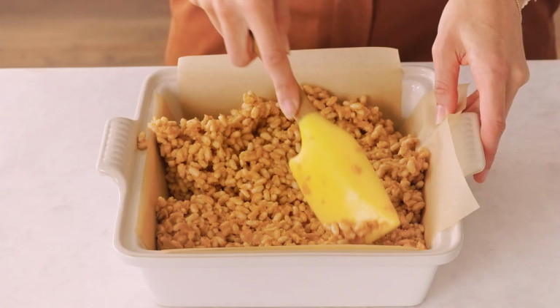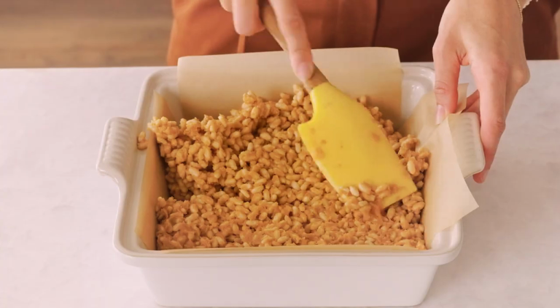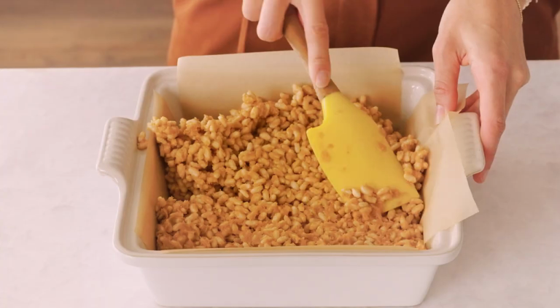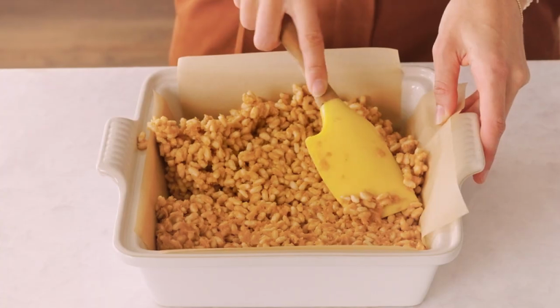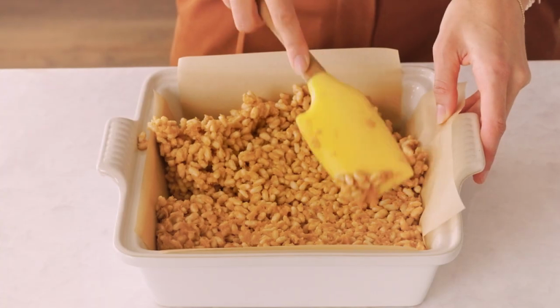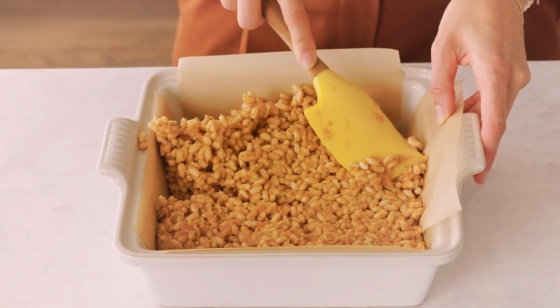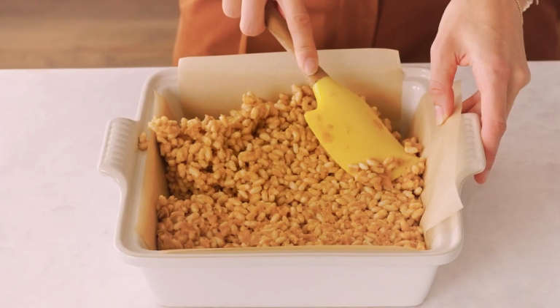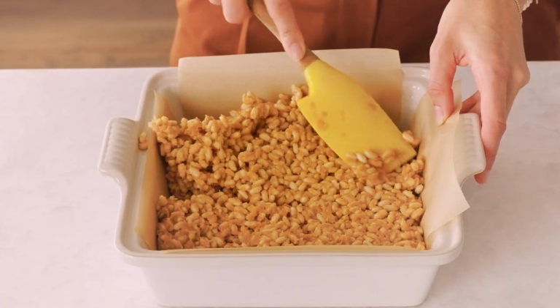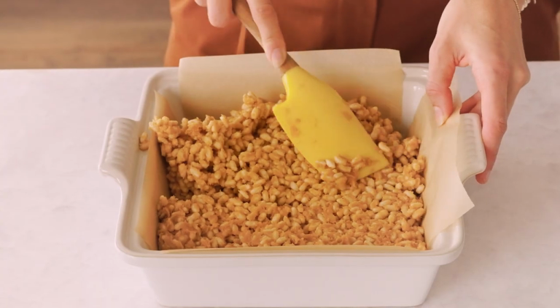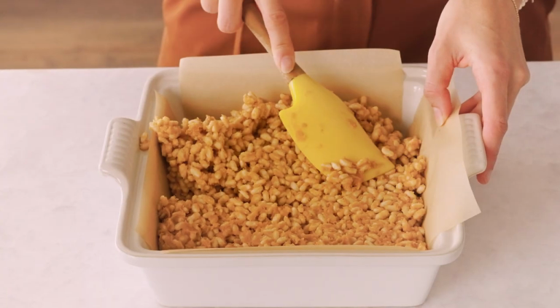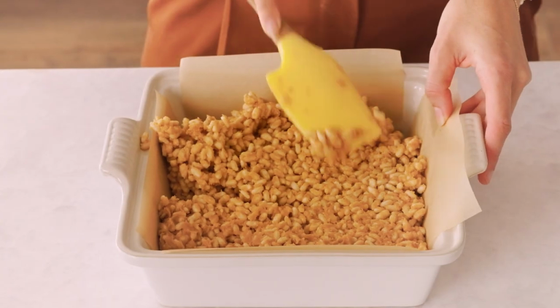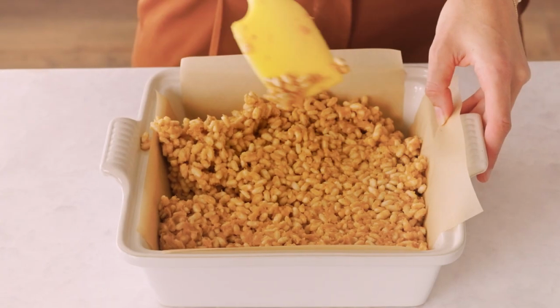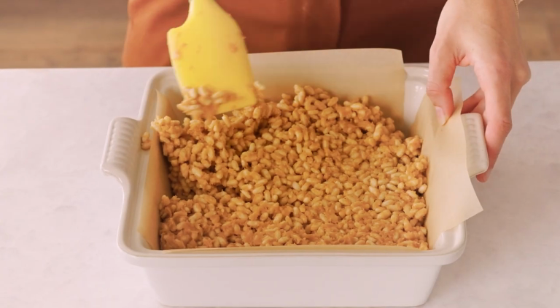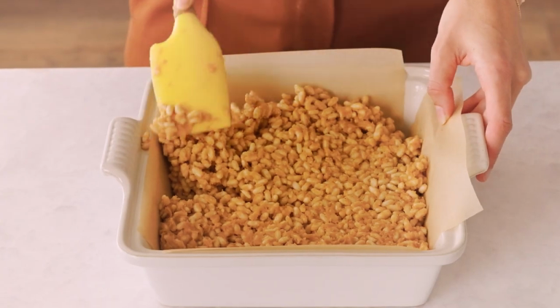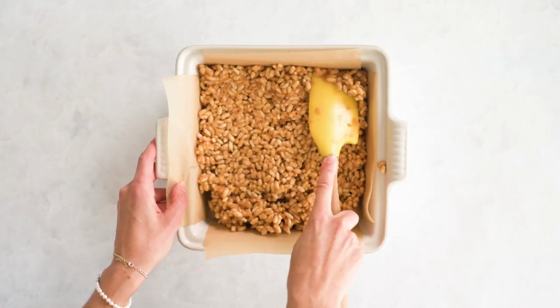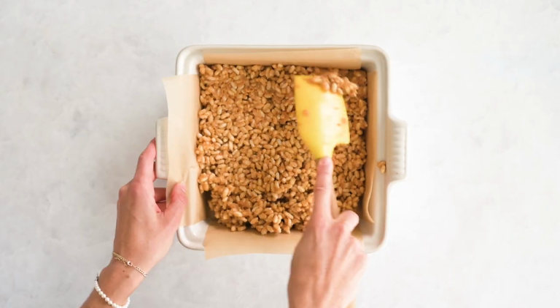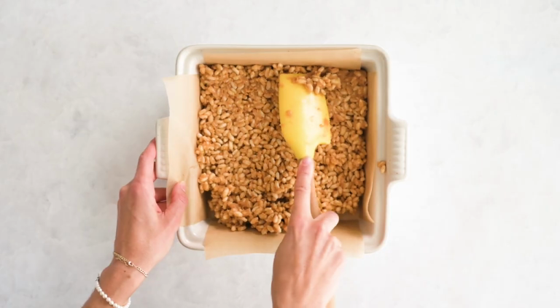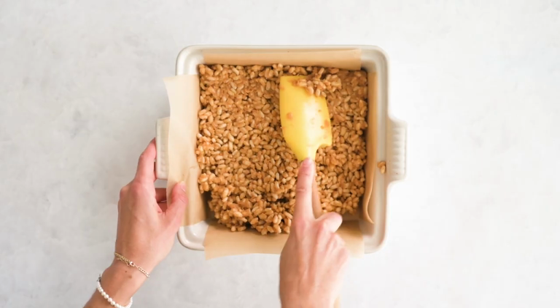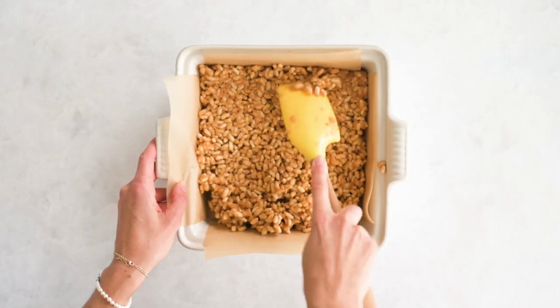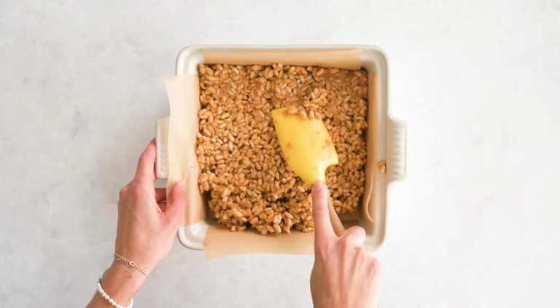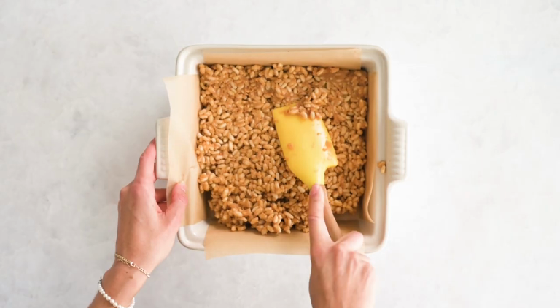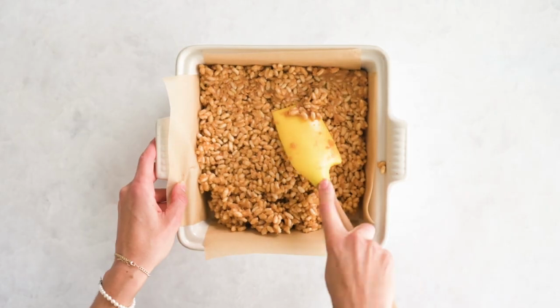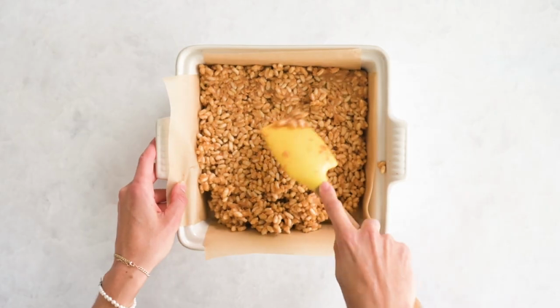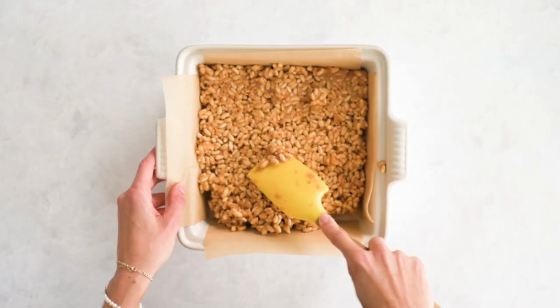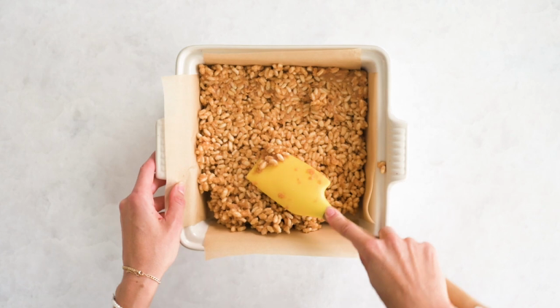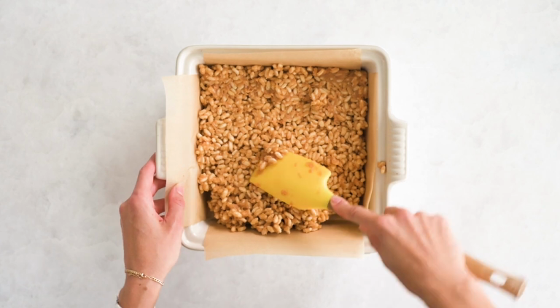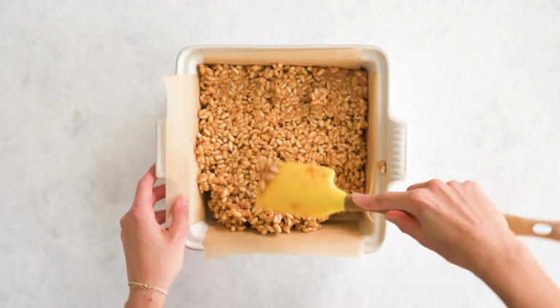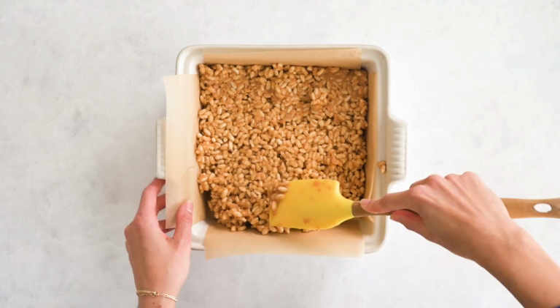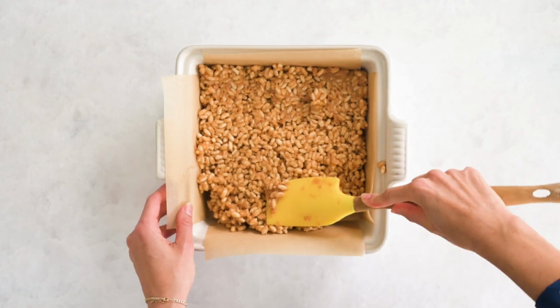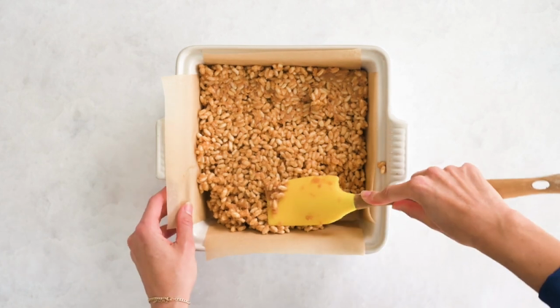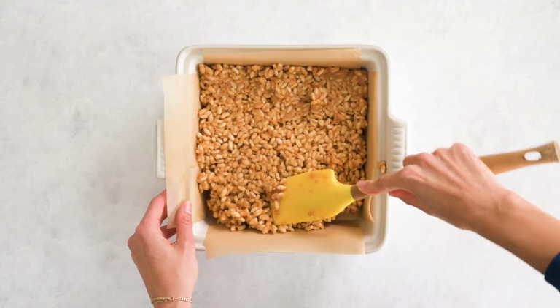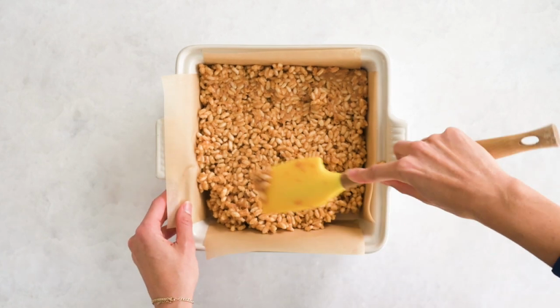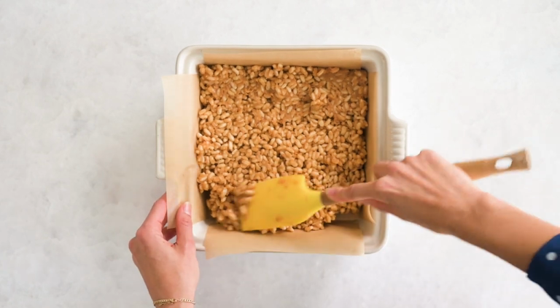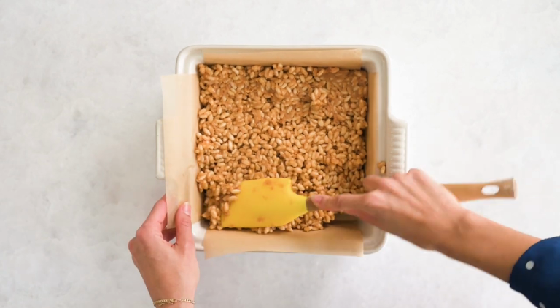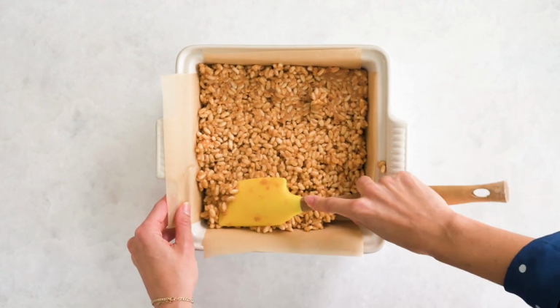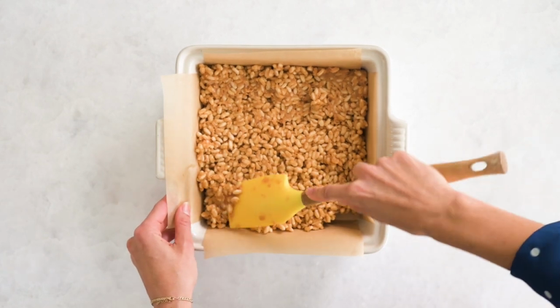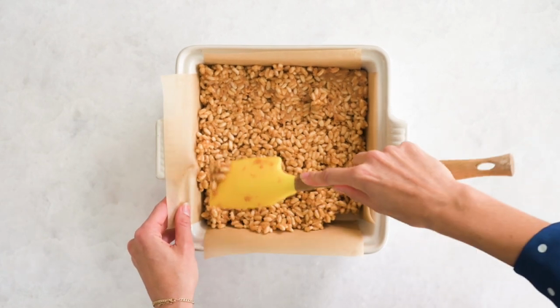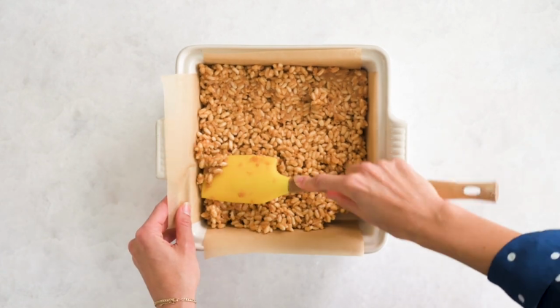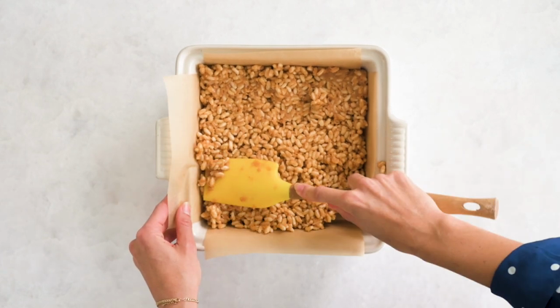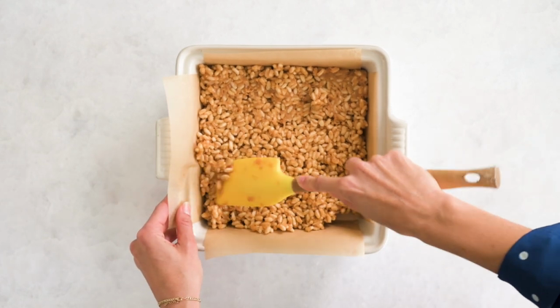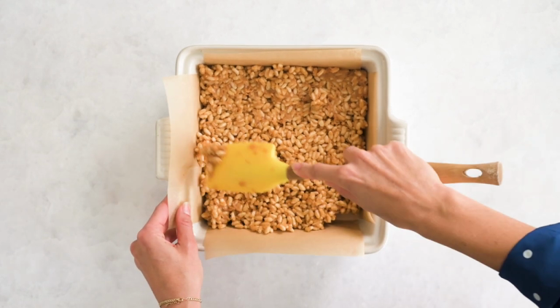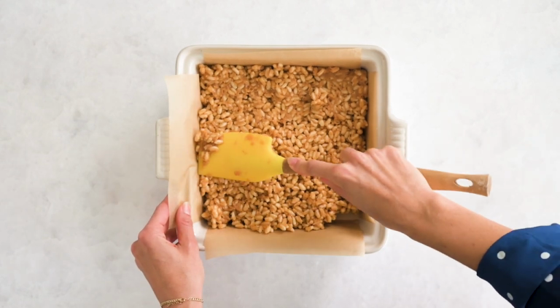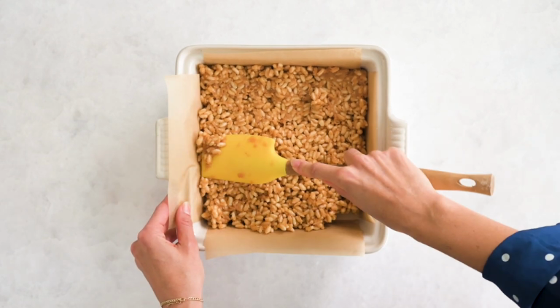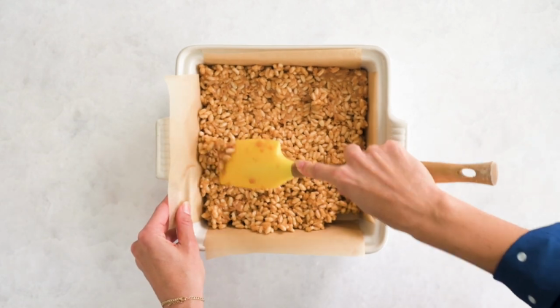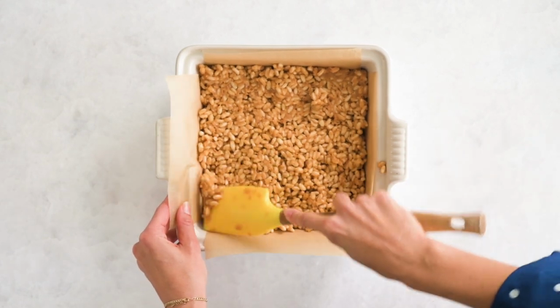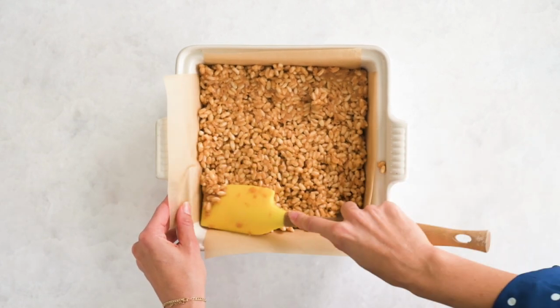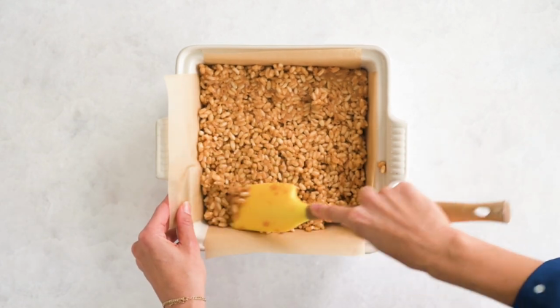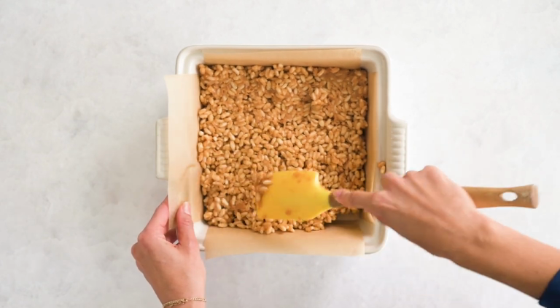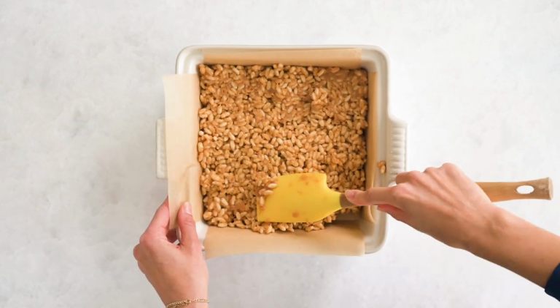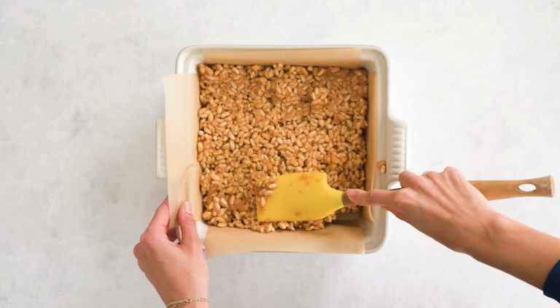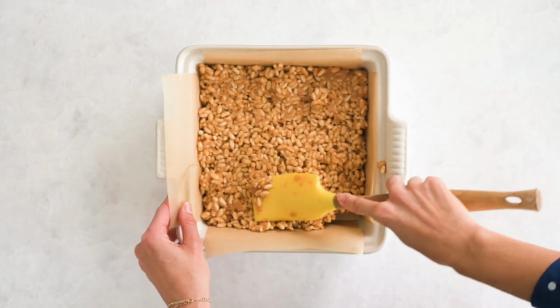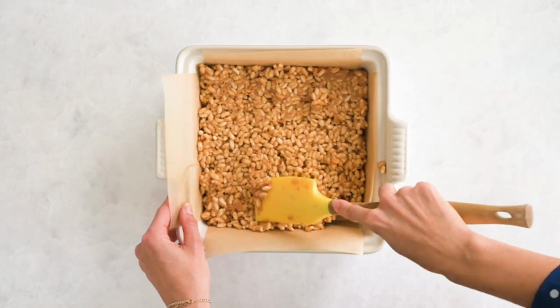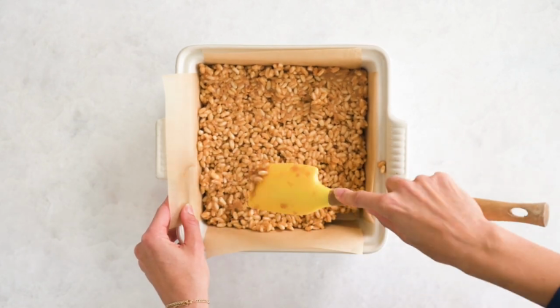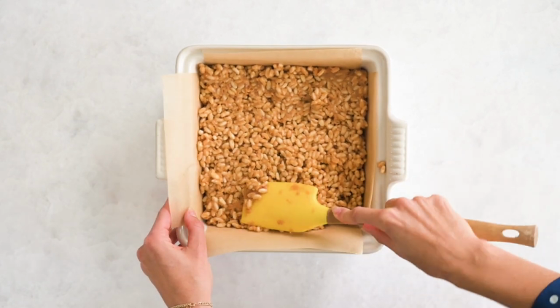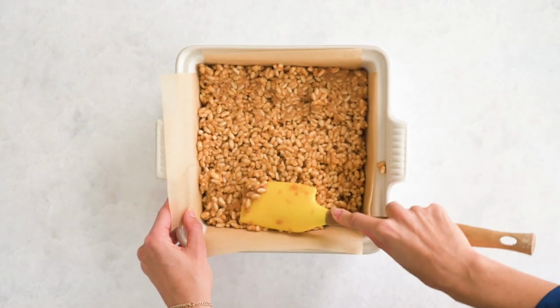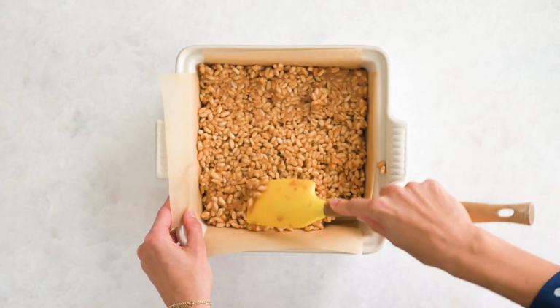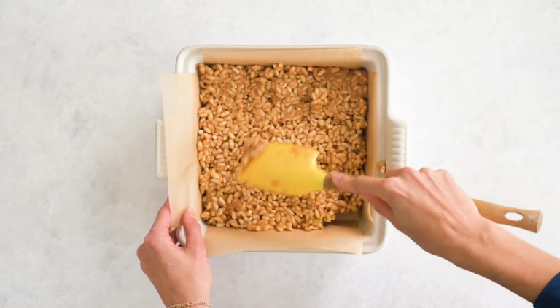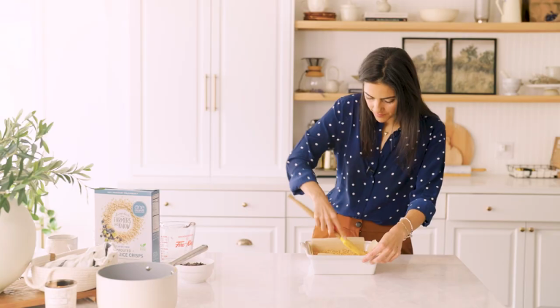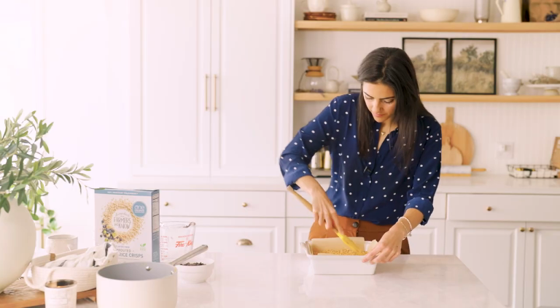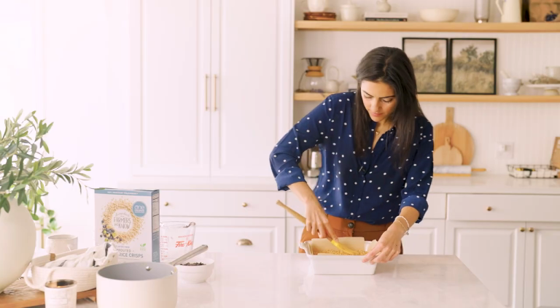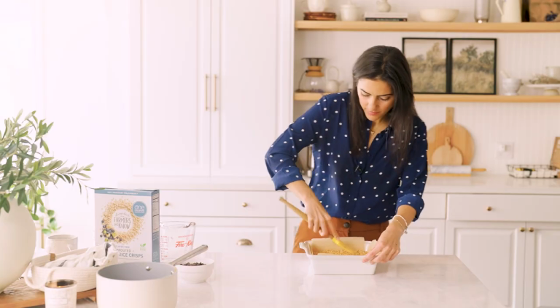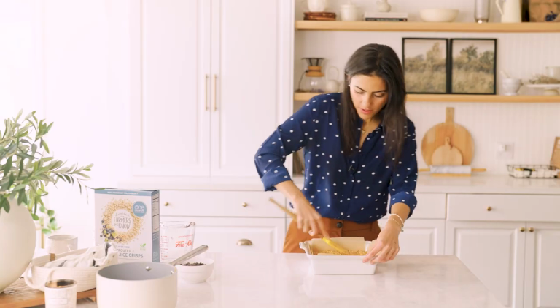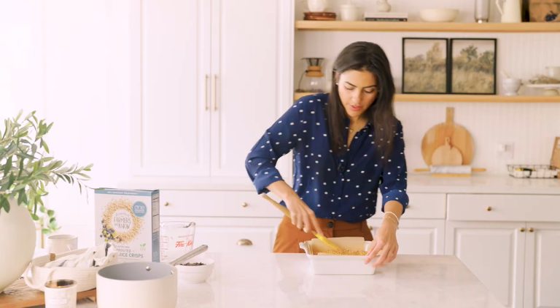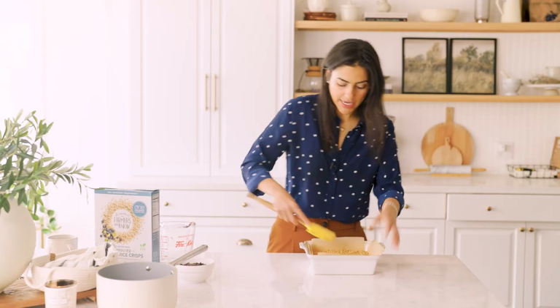Now we're going to spread this out so that it's a flat, even layer.